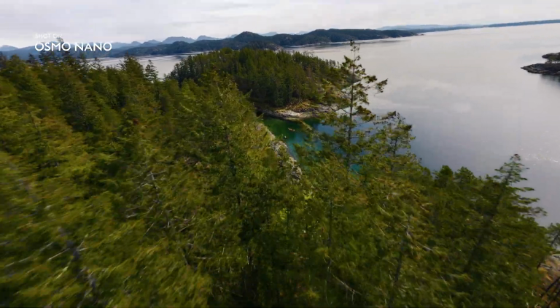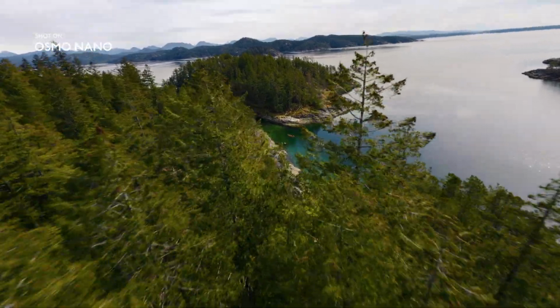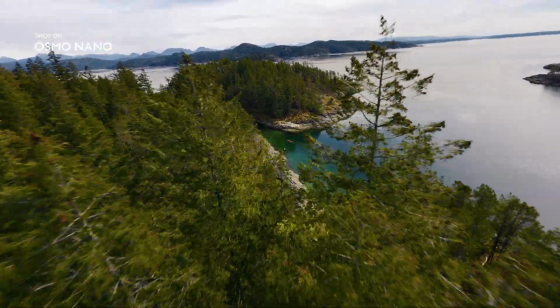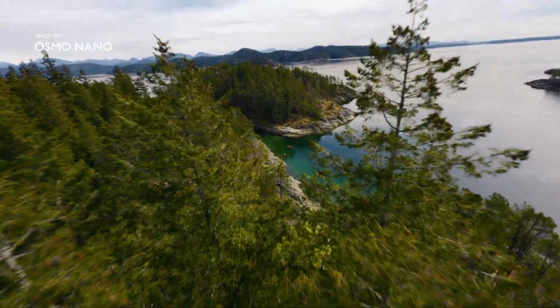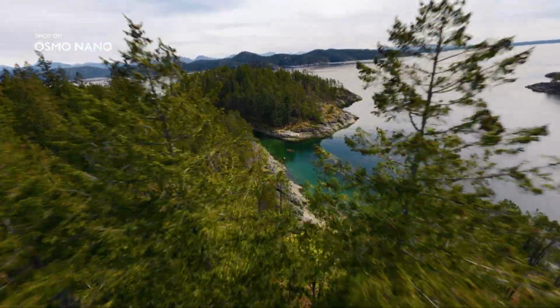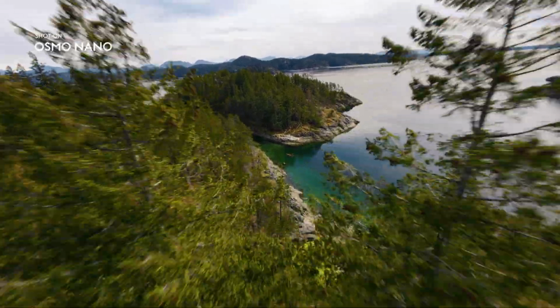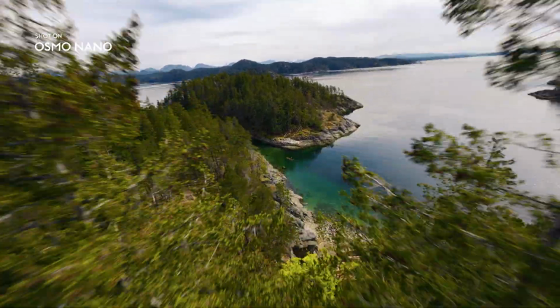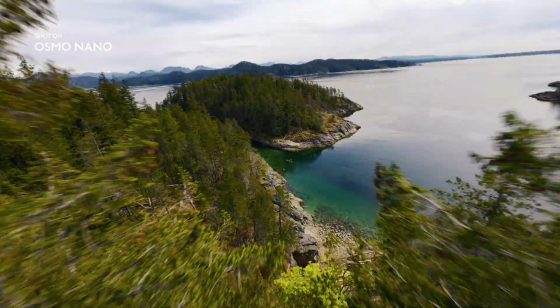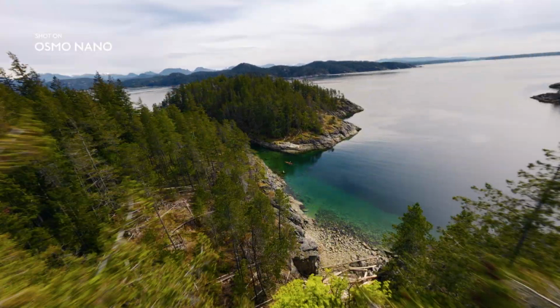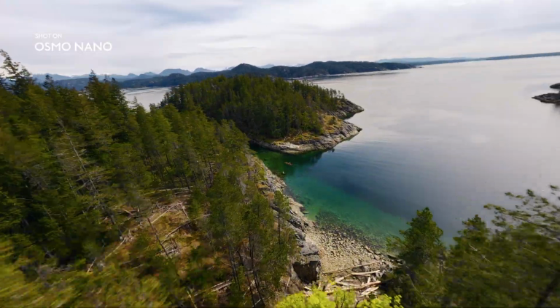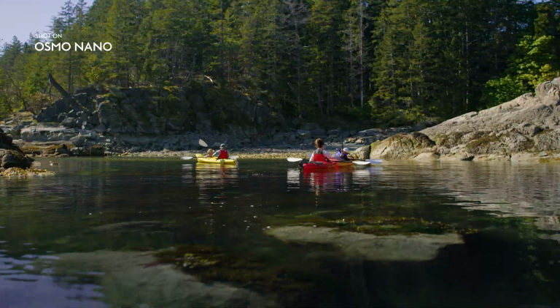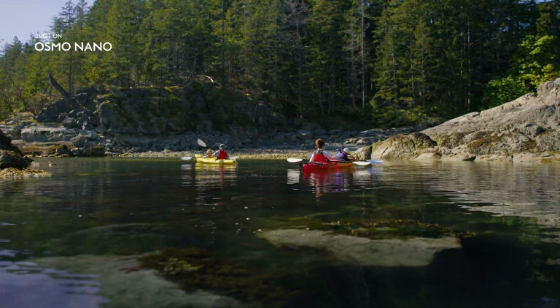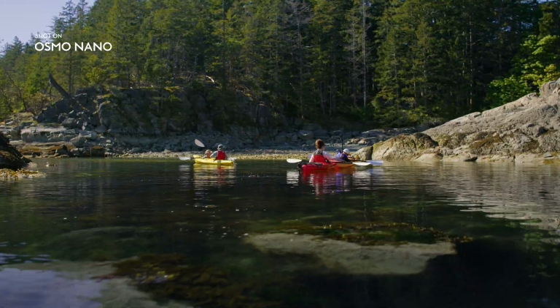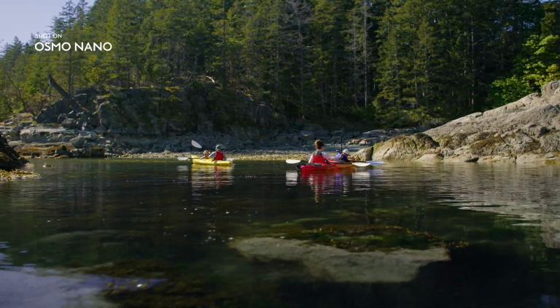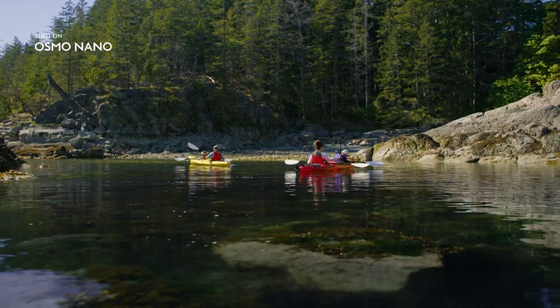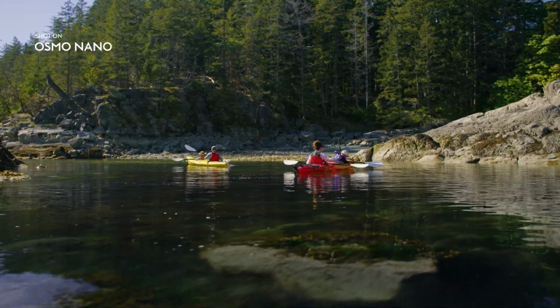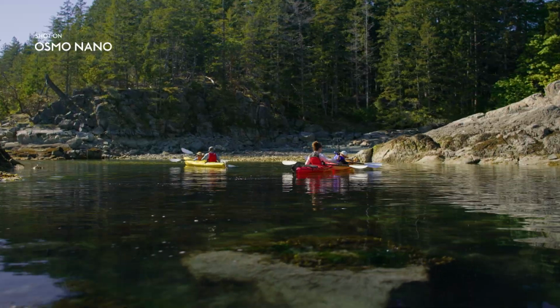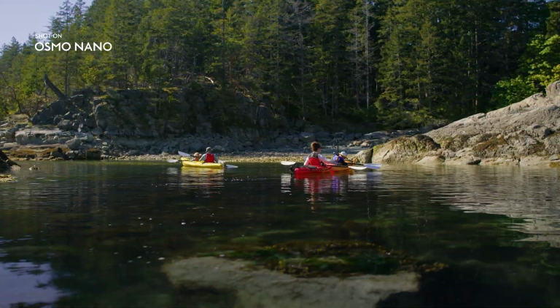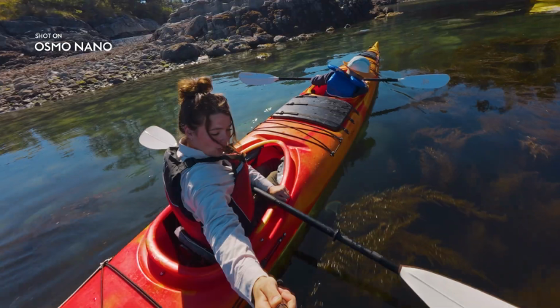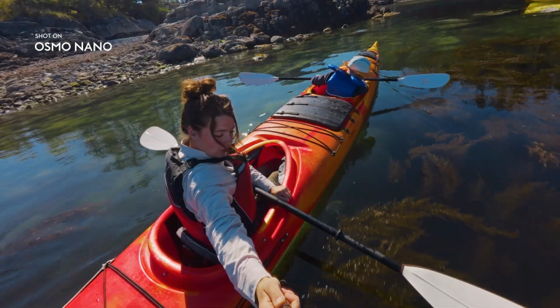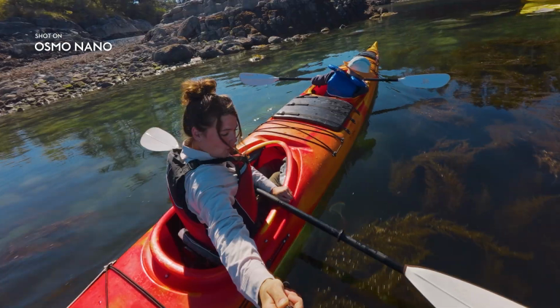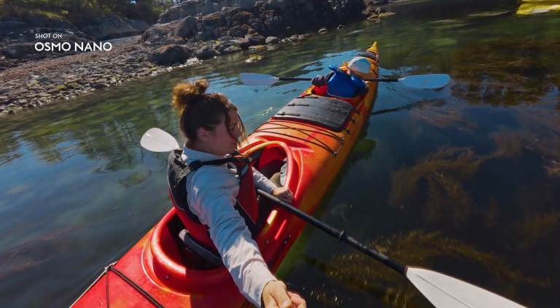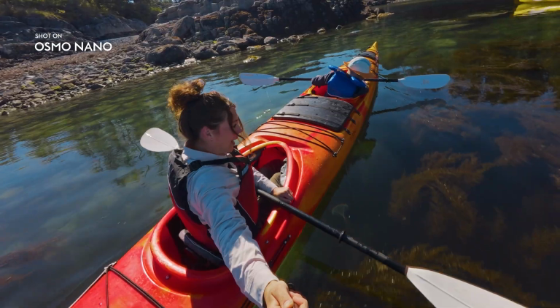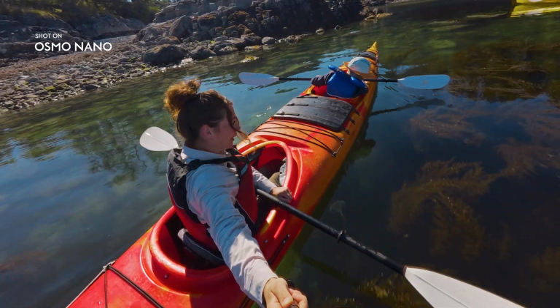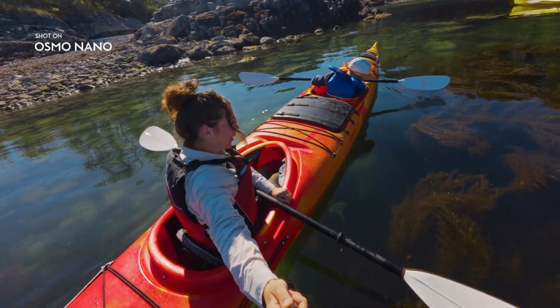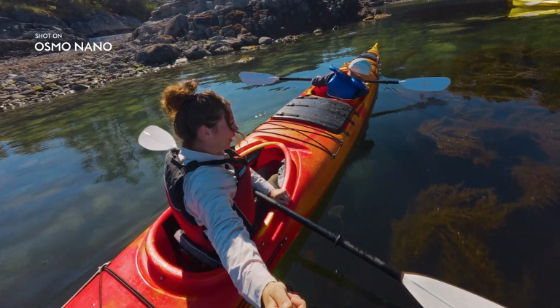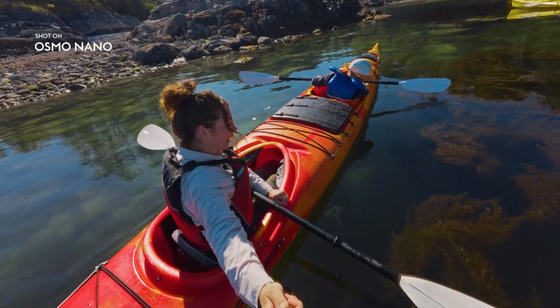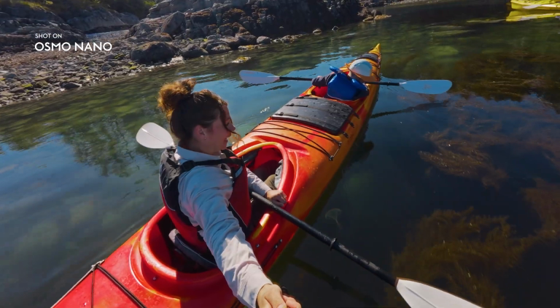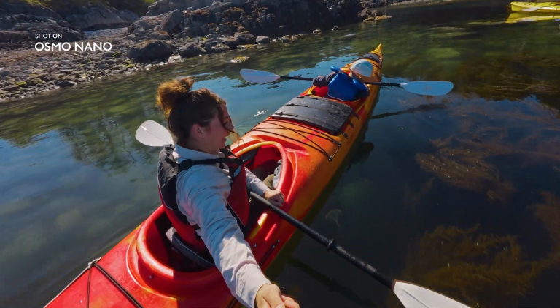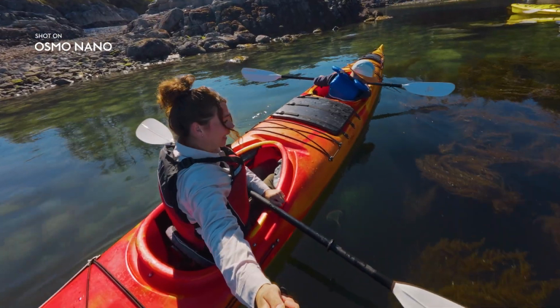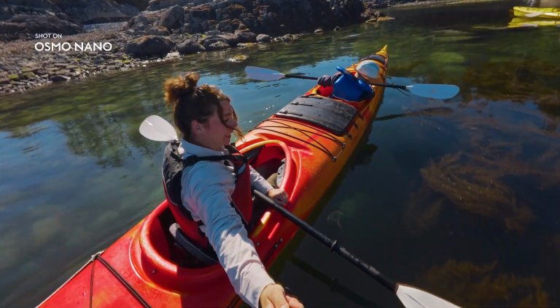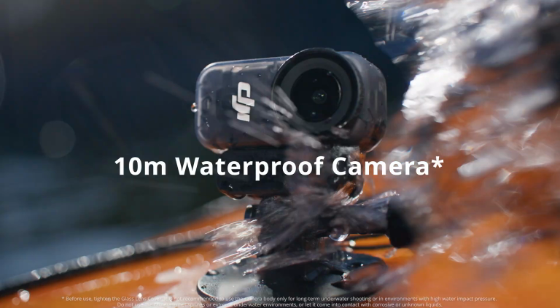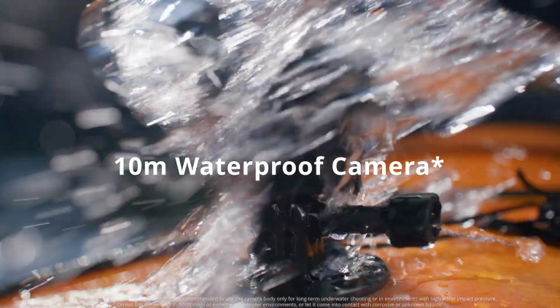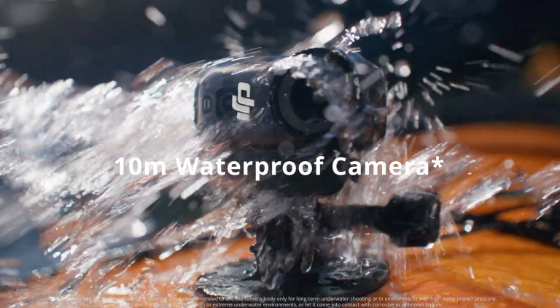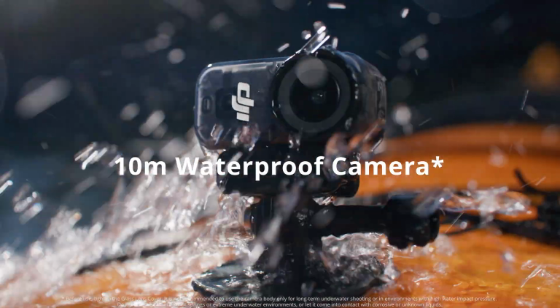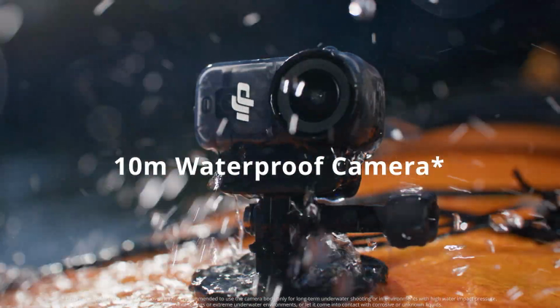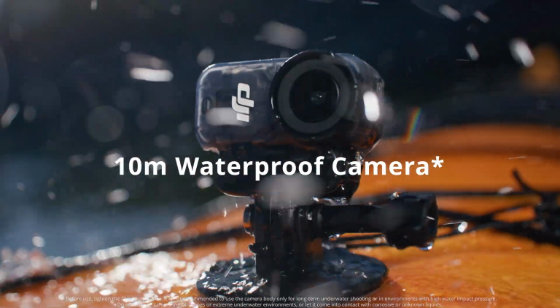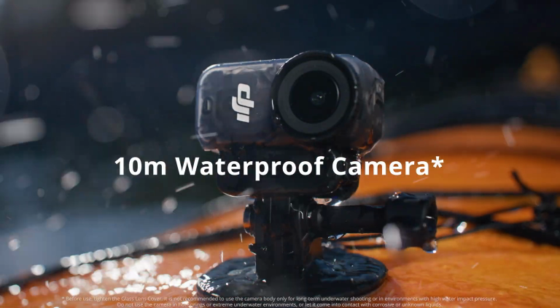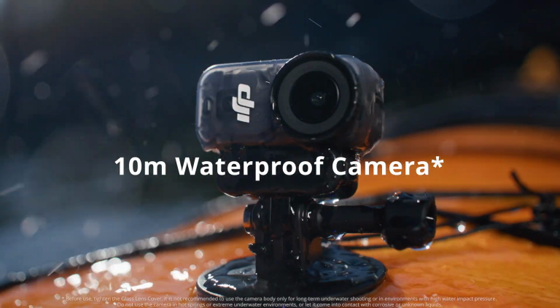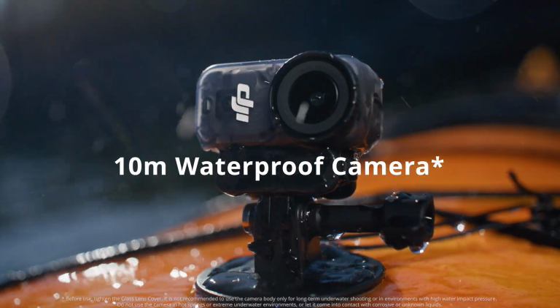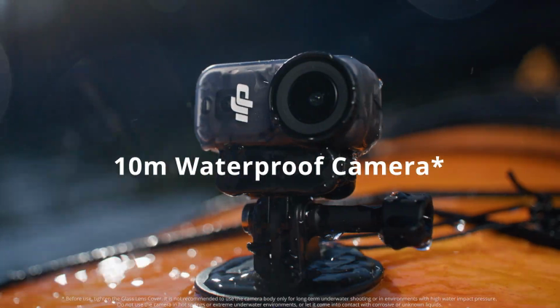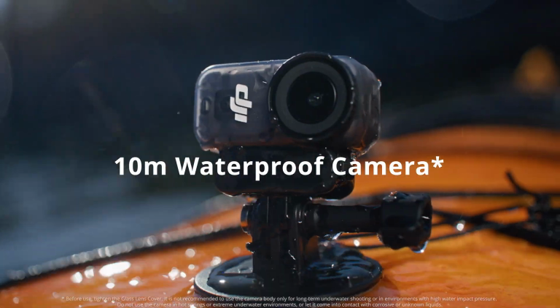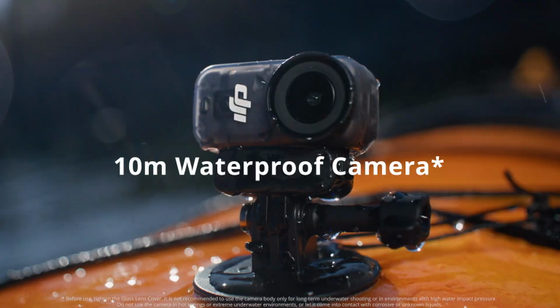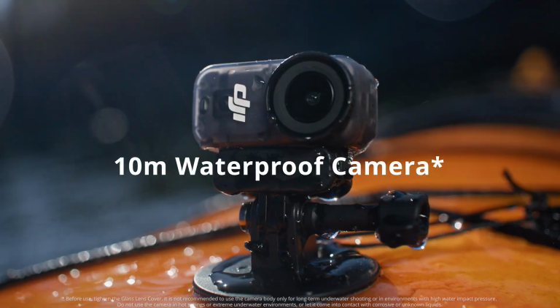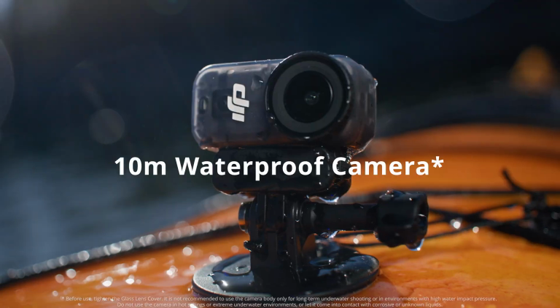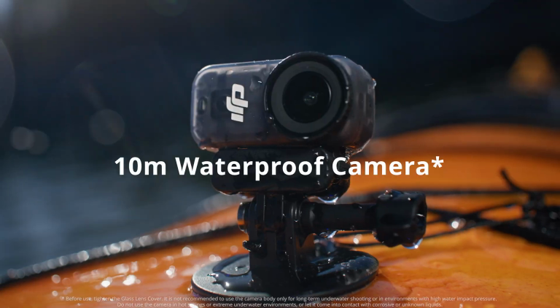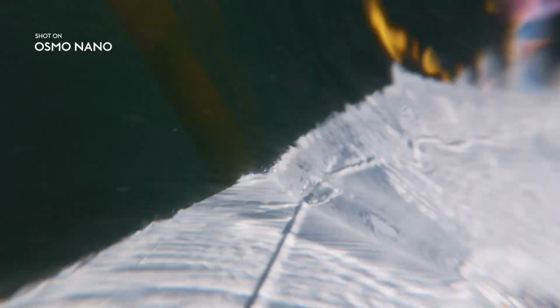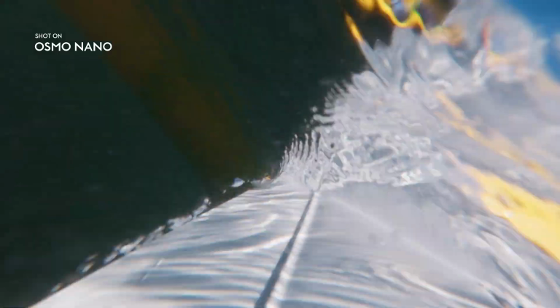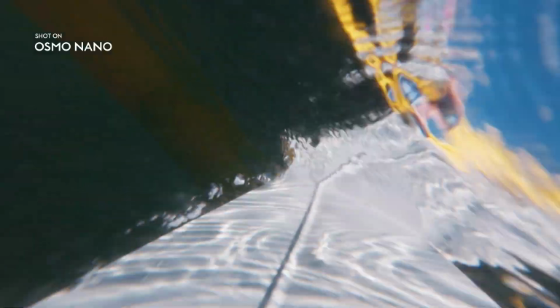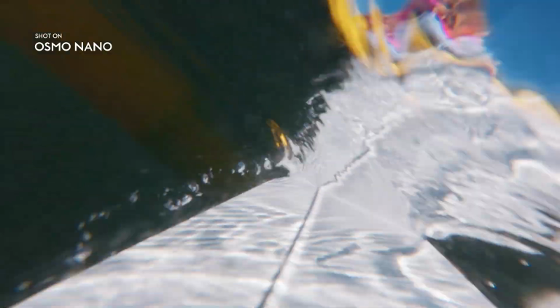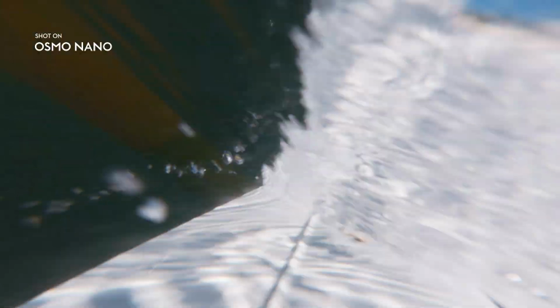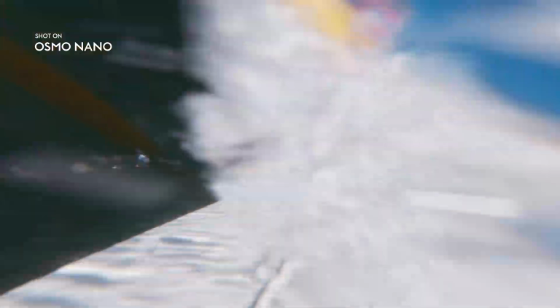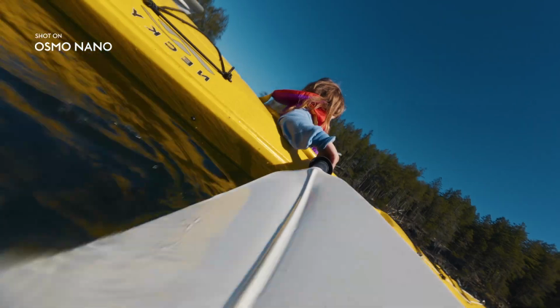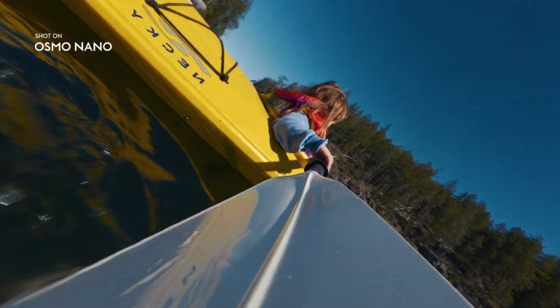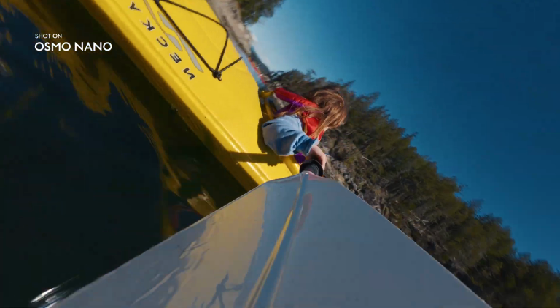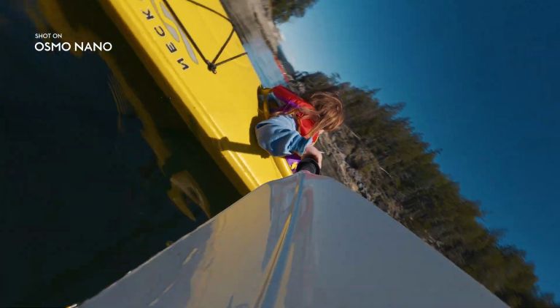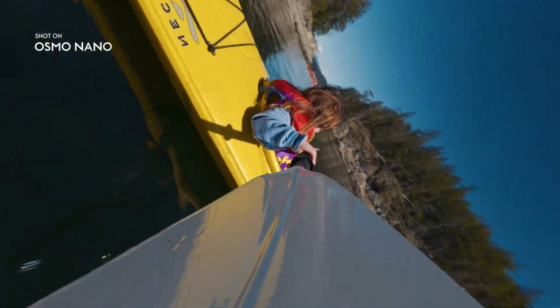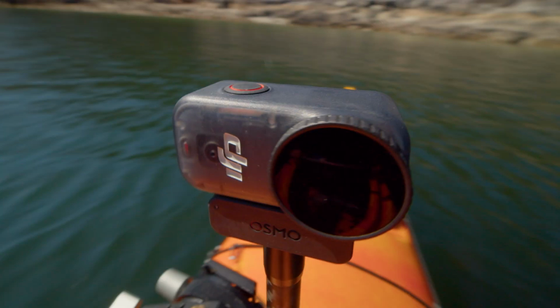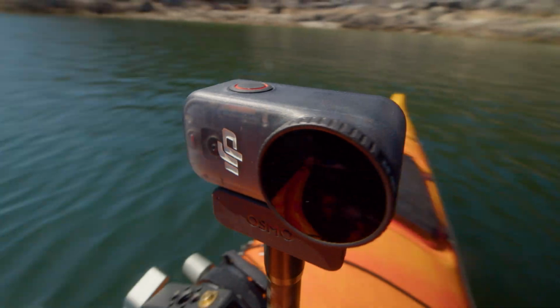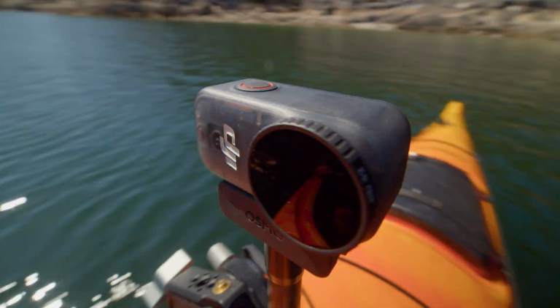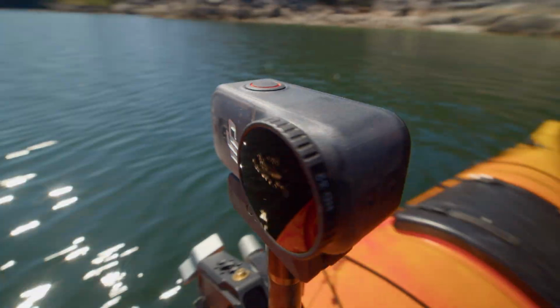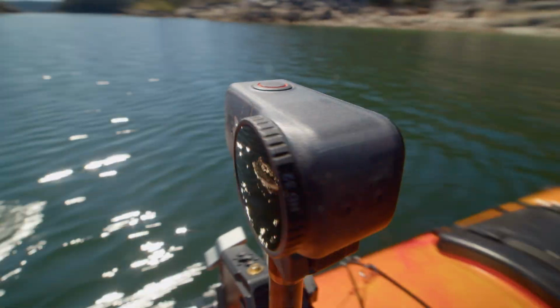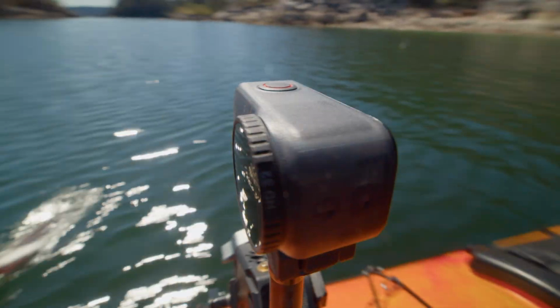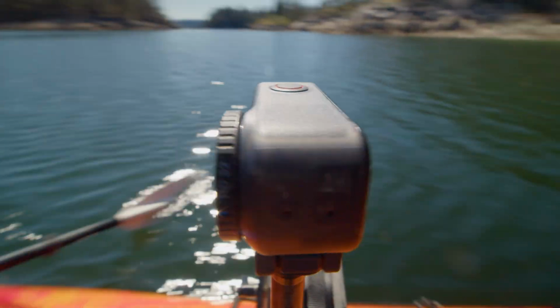What do you think we're gonna see, sweetie? Oh my goodness! Waterproof up to 10 meters, Osmo Nano is ready for any adventure.